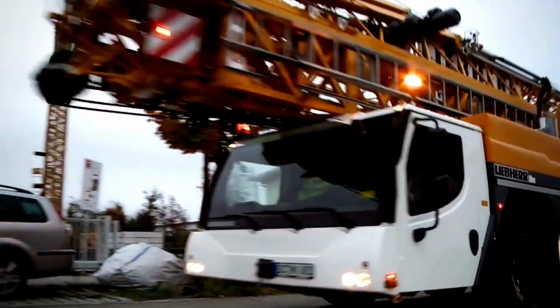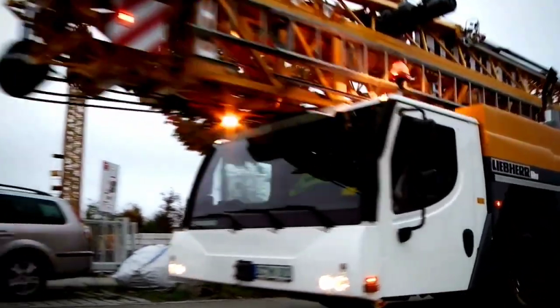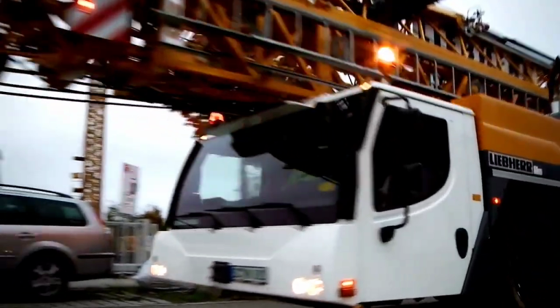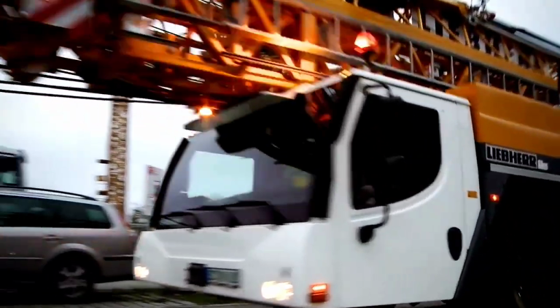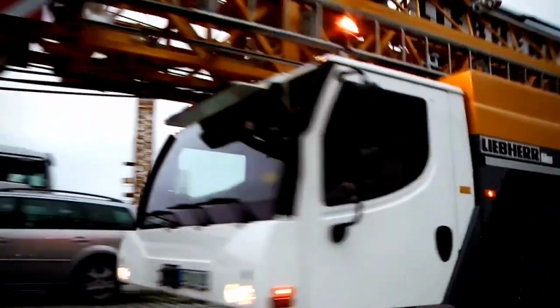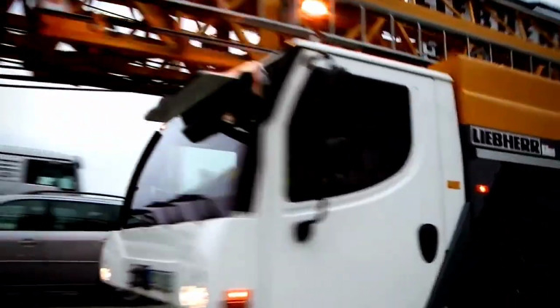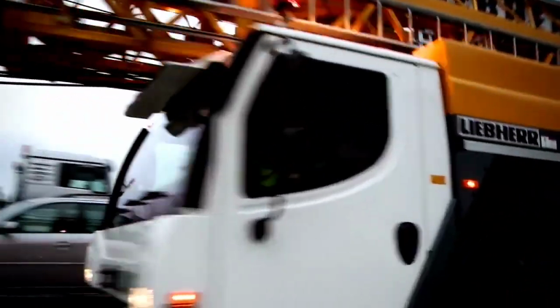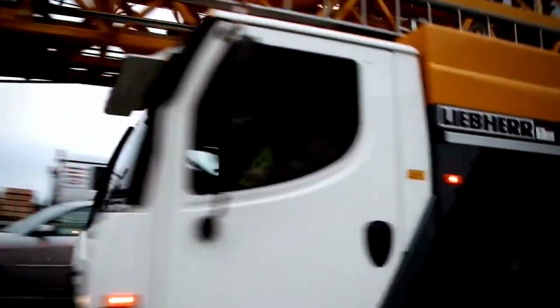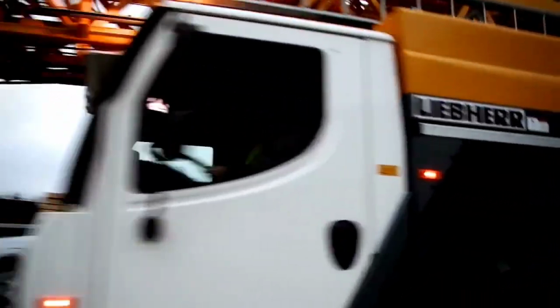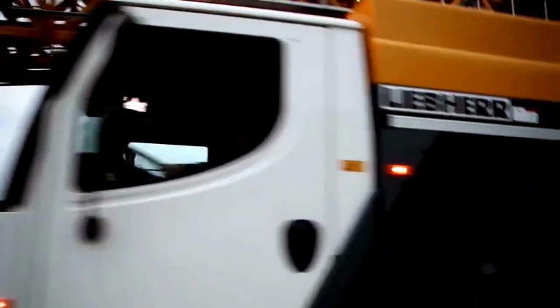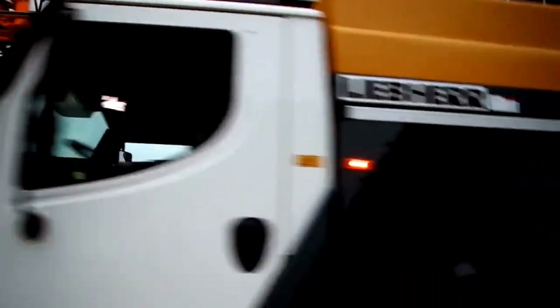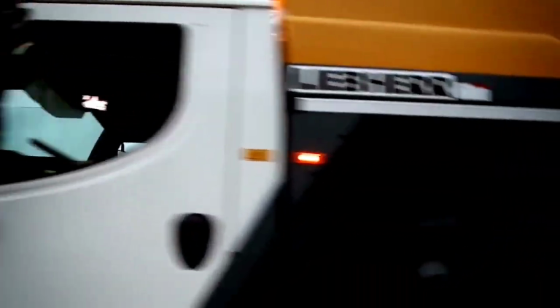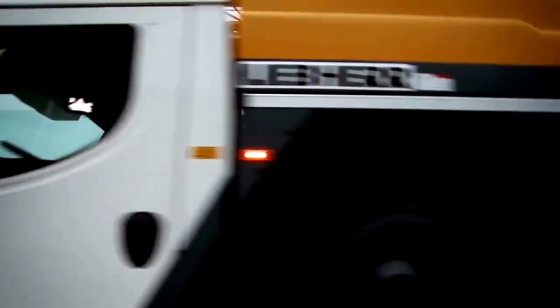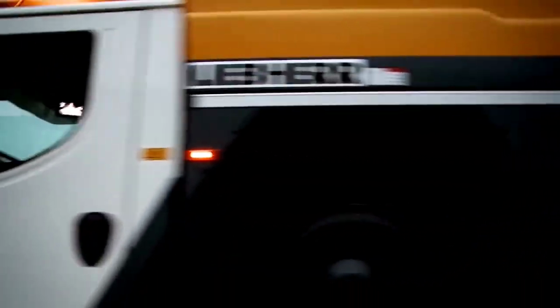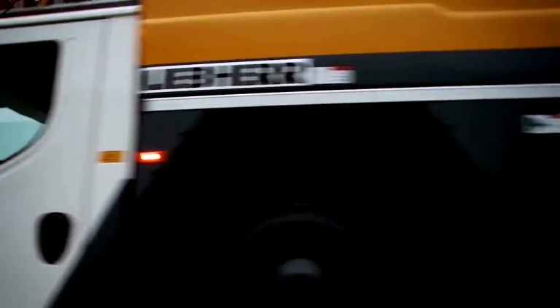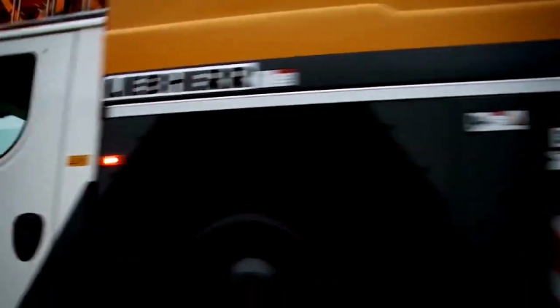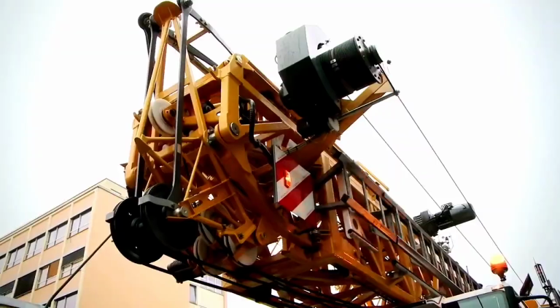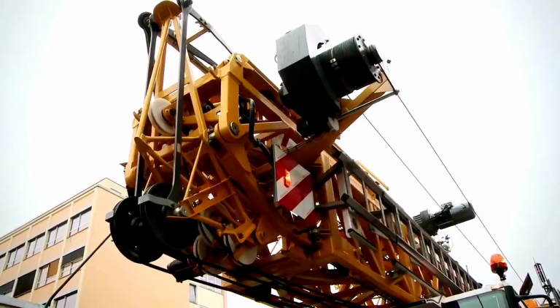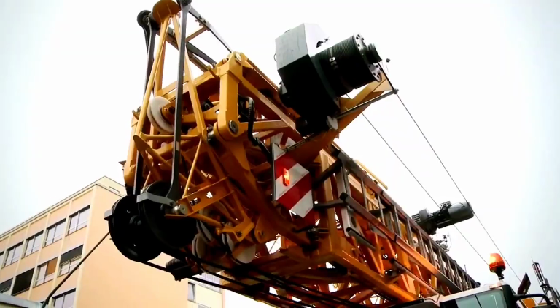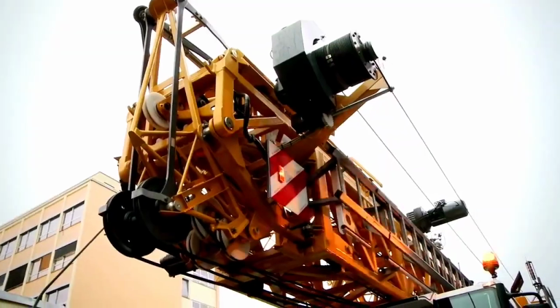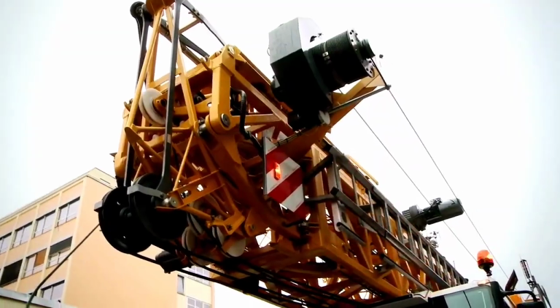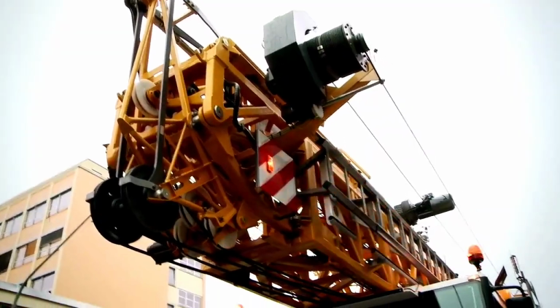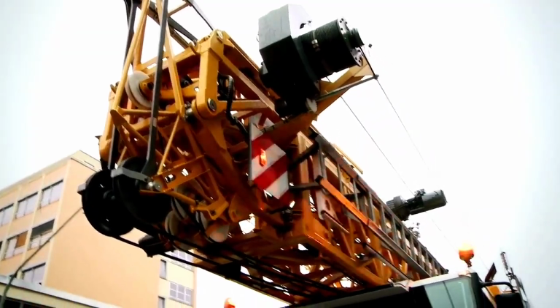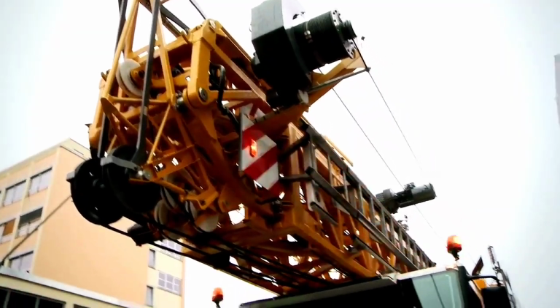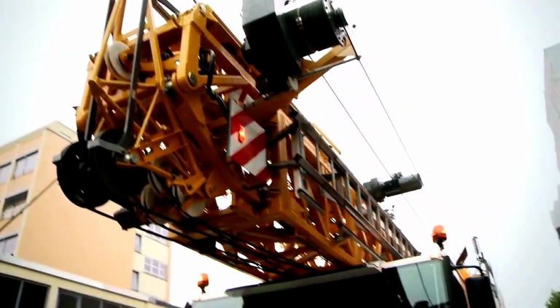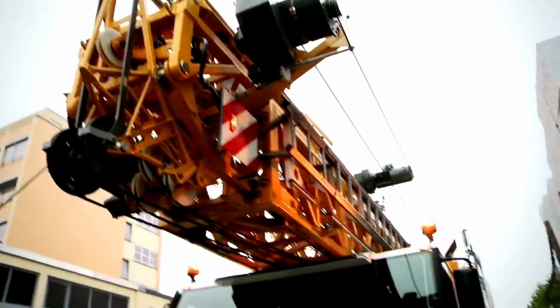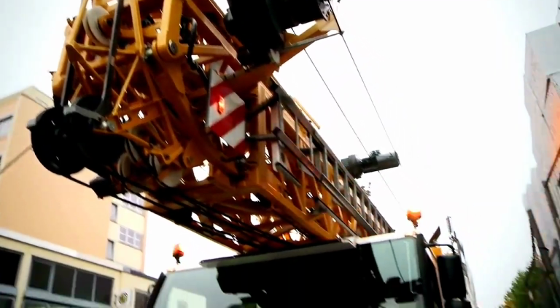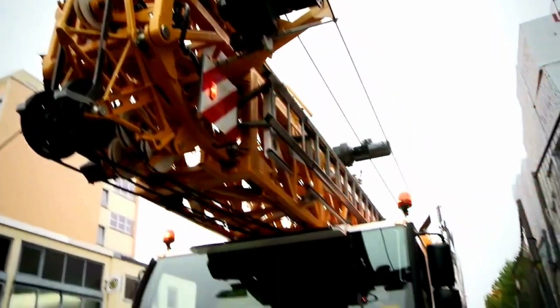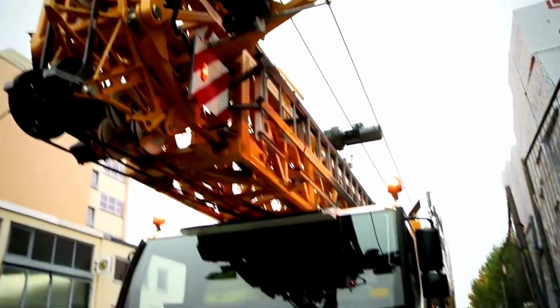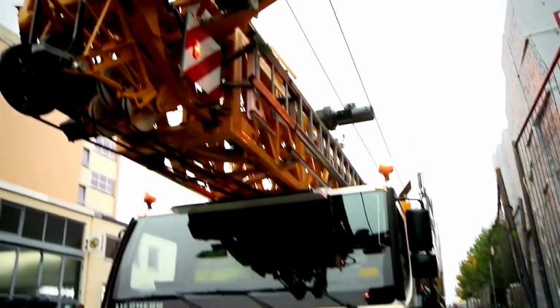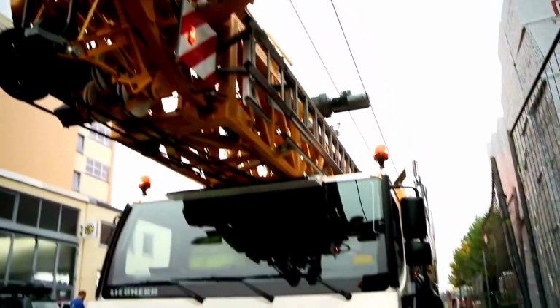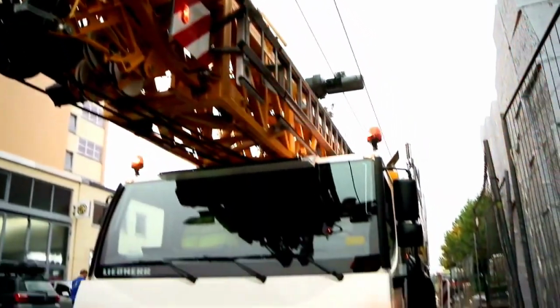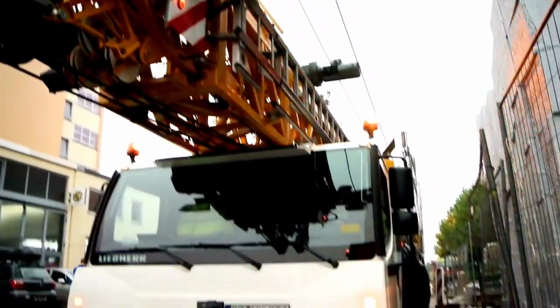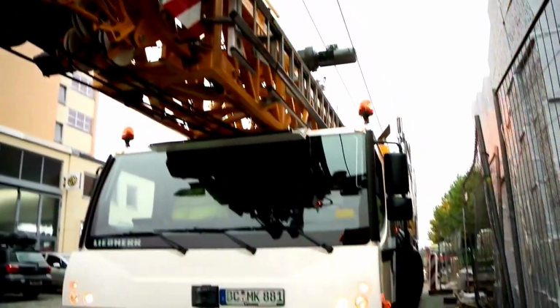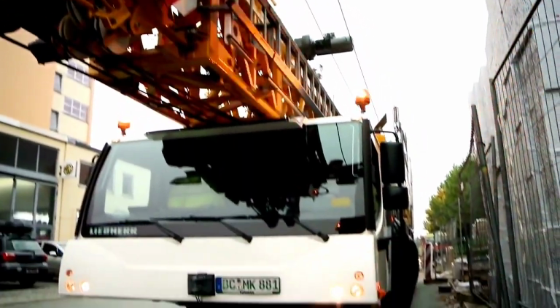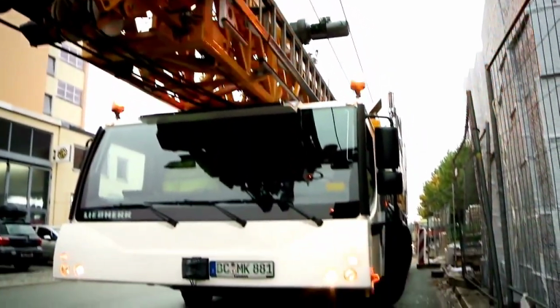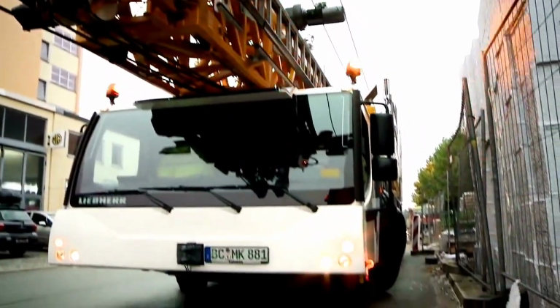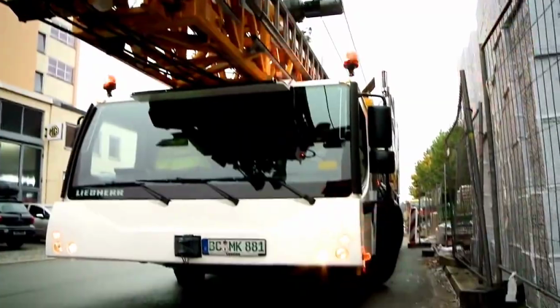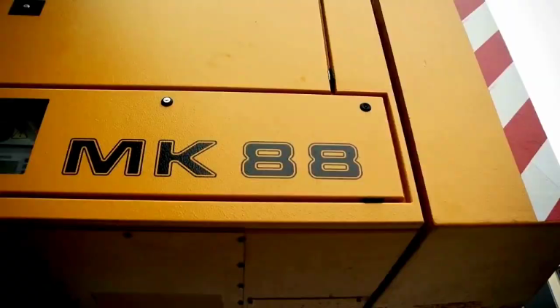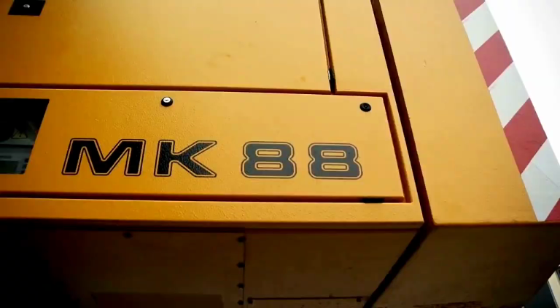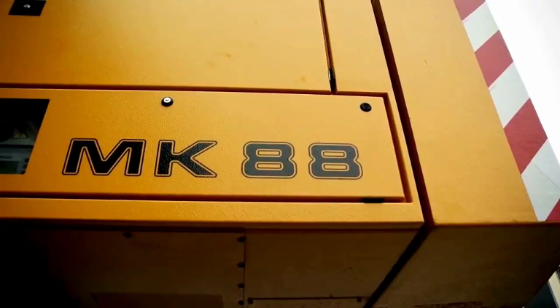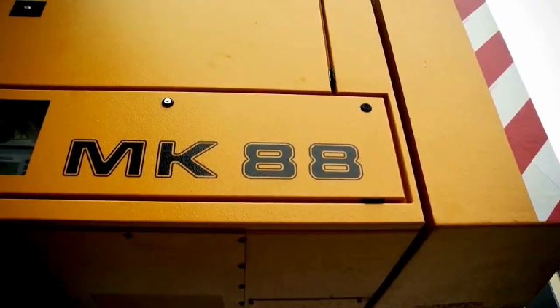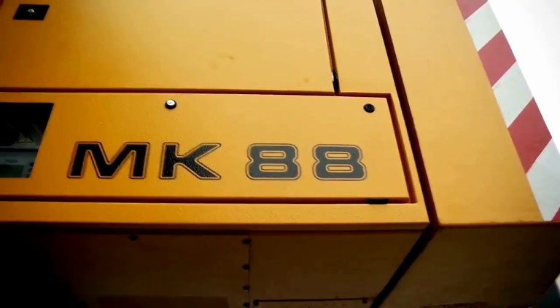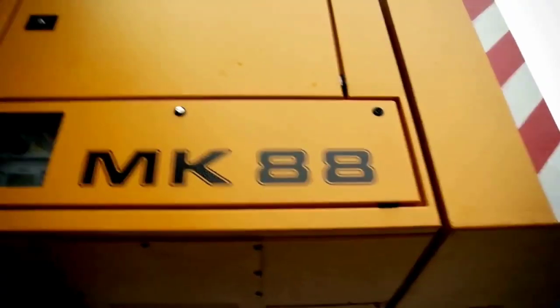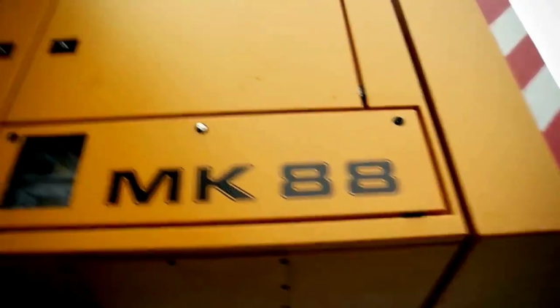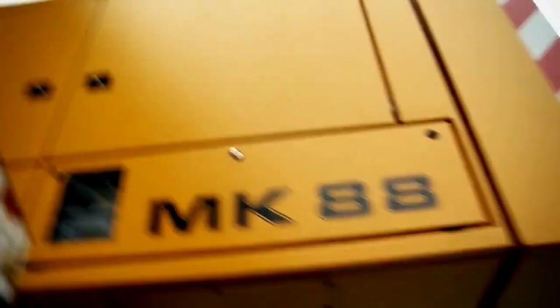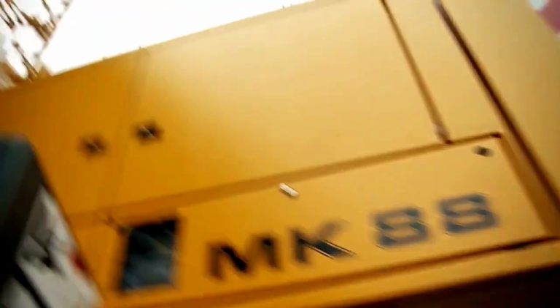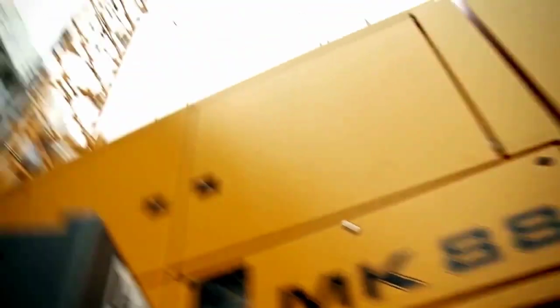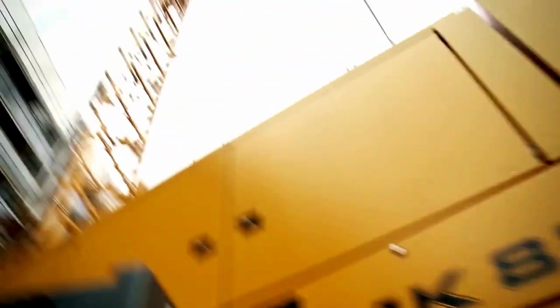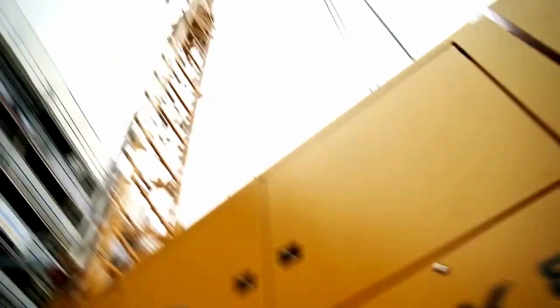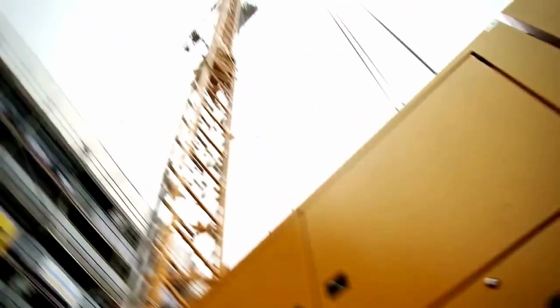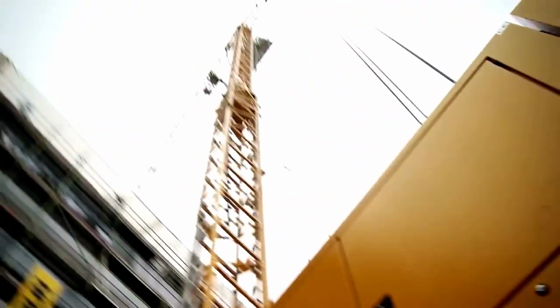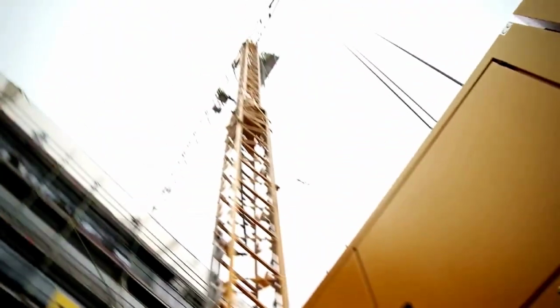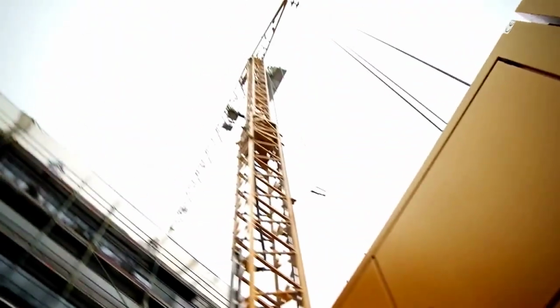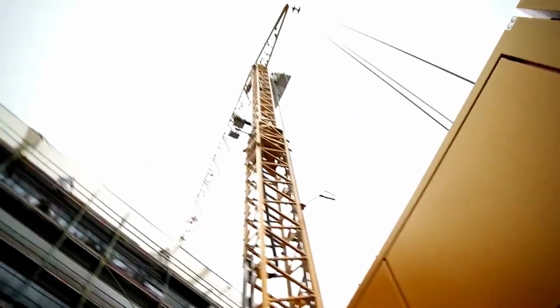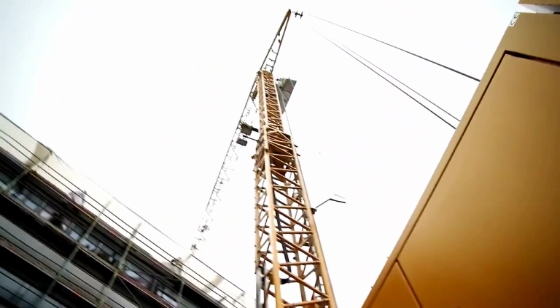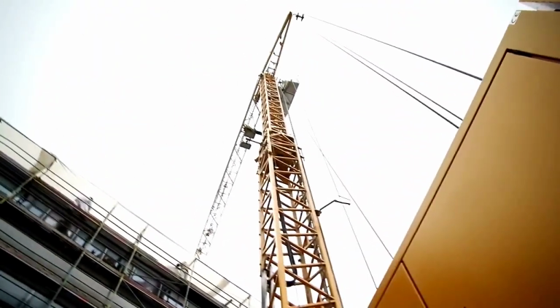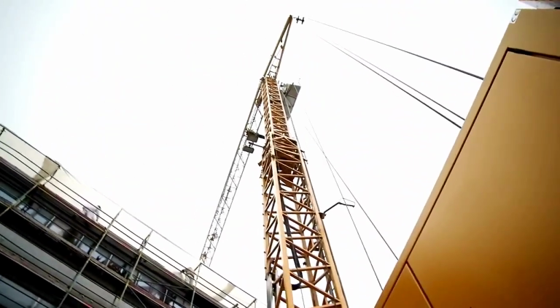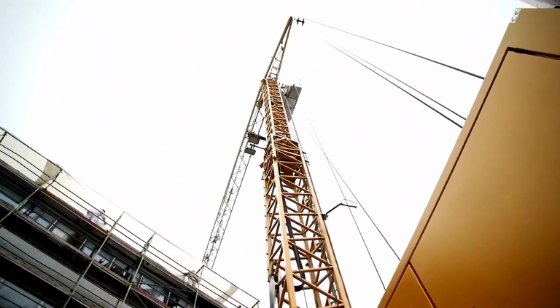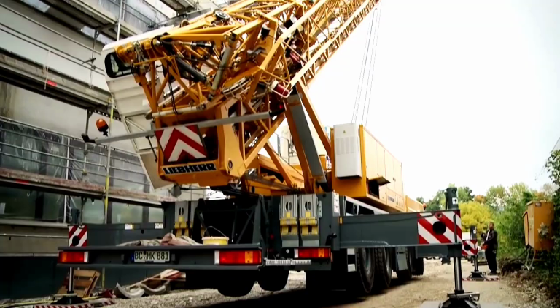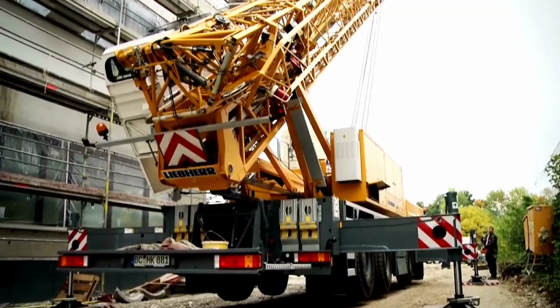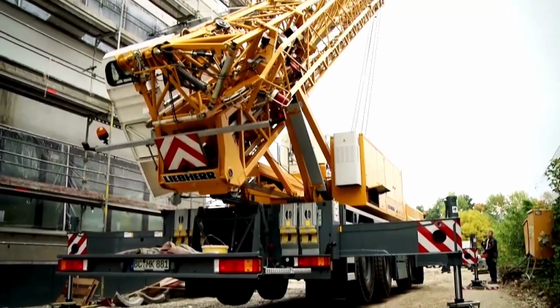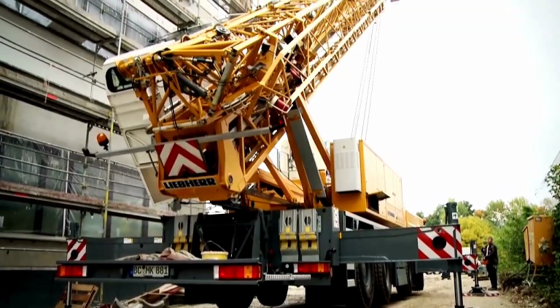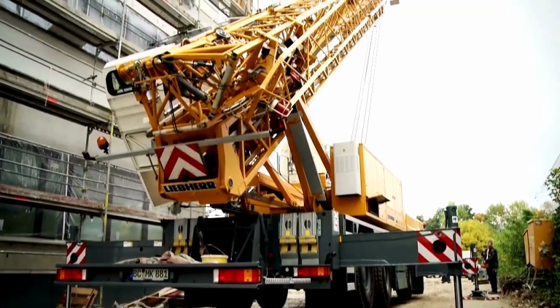Welcome back to another episode of Crane of the Day from Chan 27. In this episode, we talk about the Liebherr MK 88.